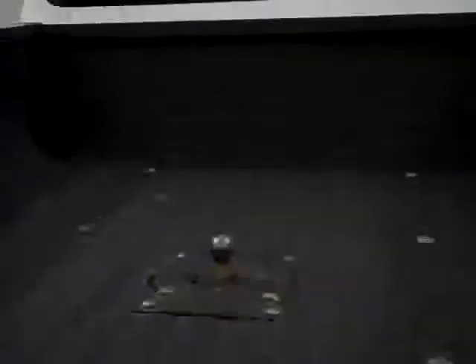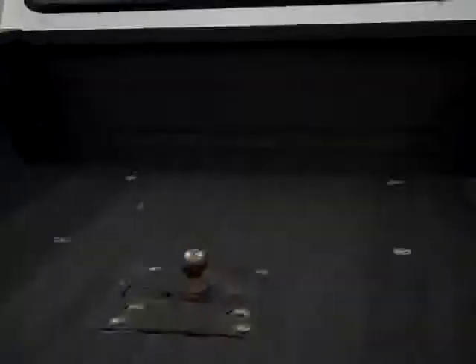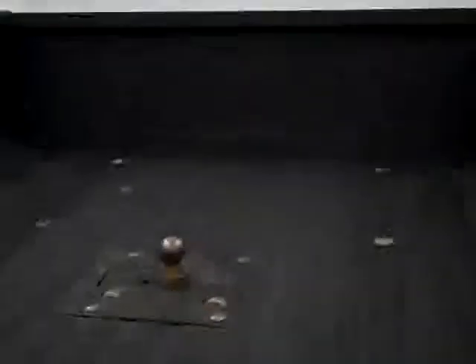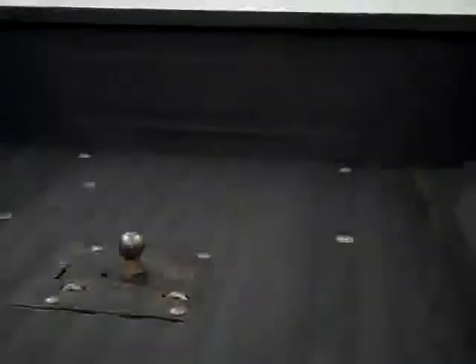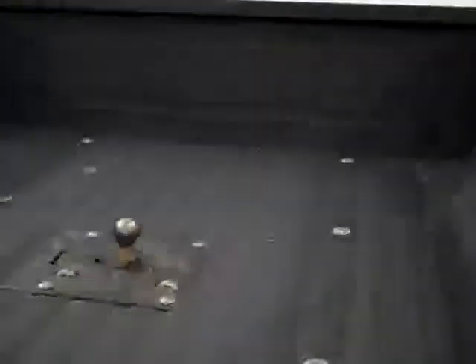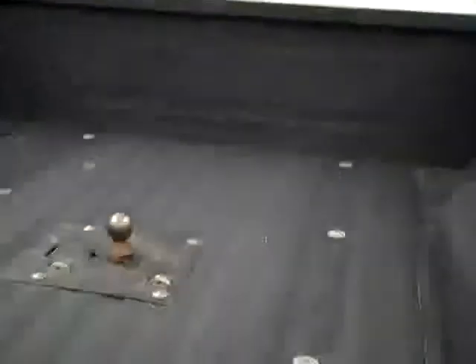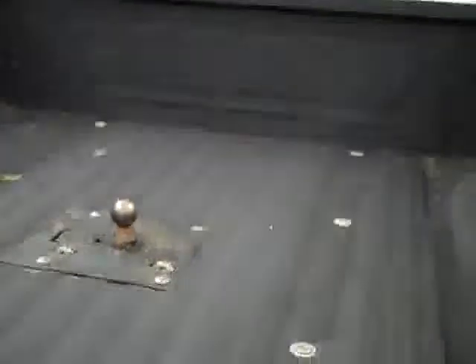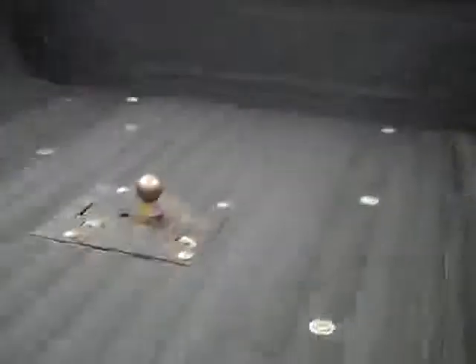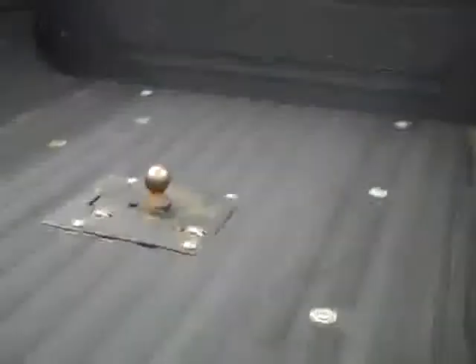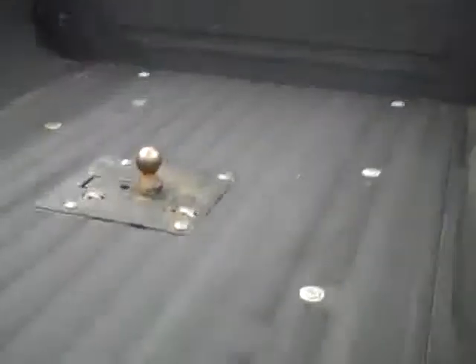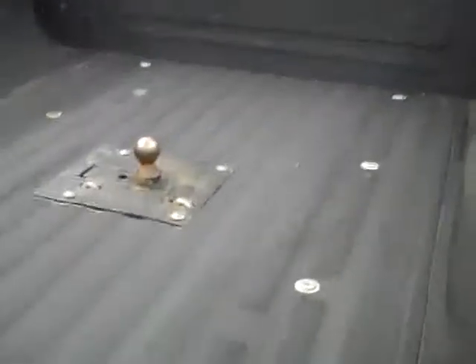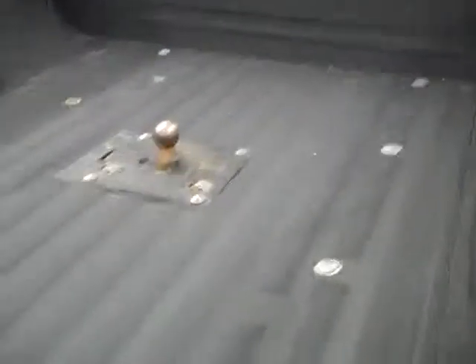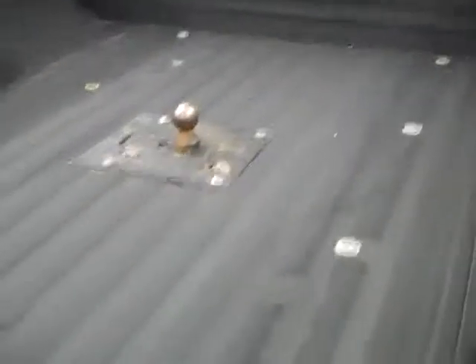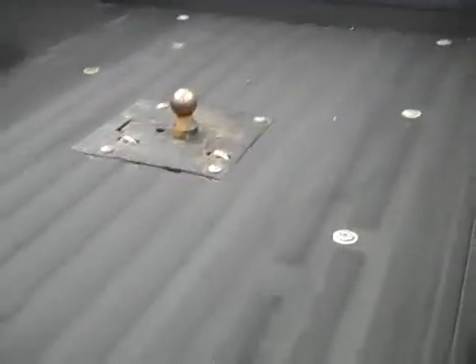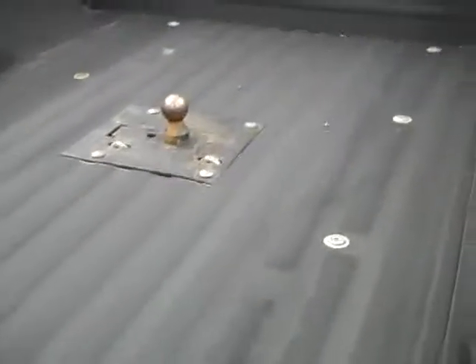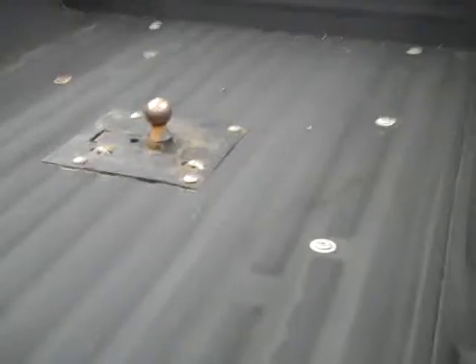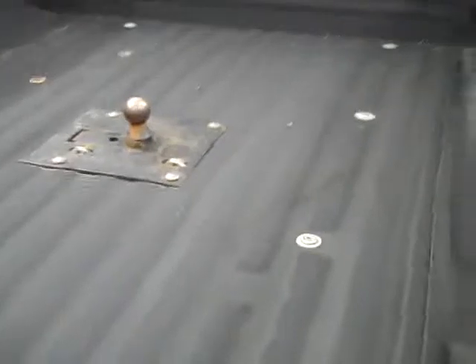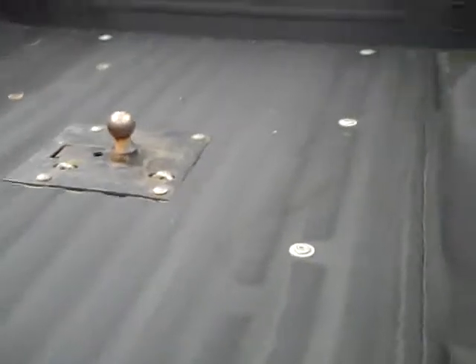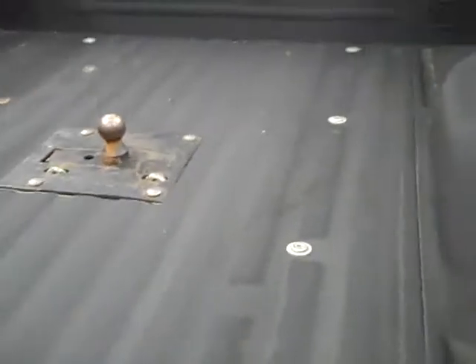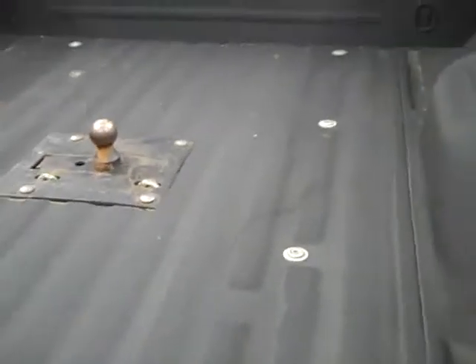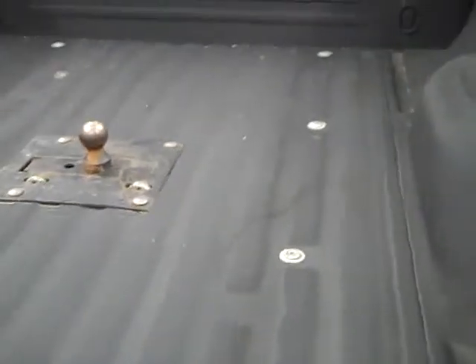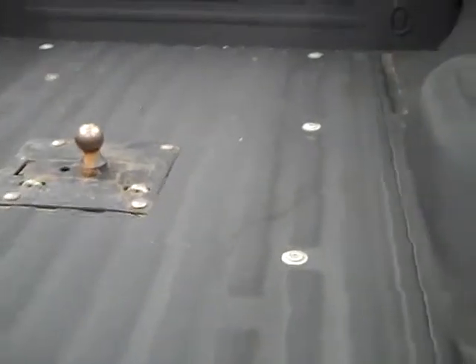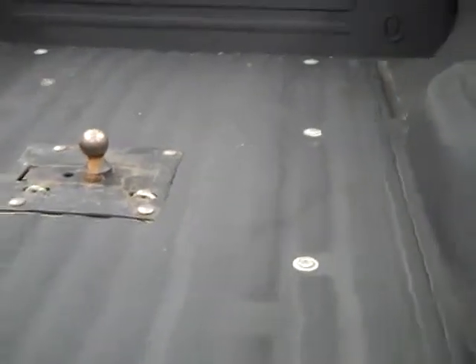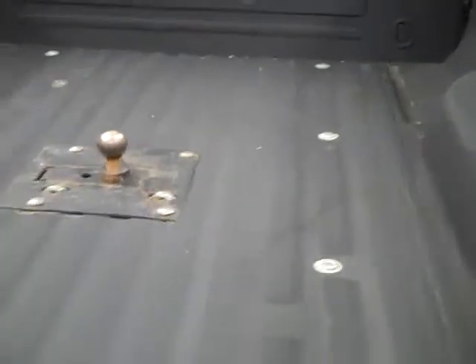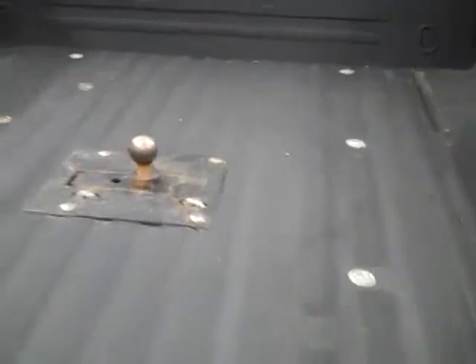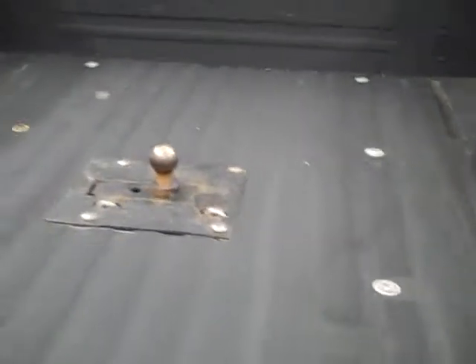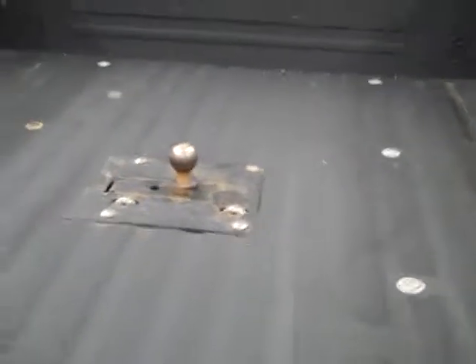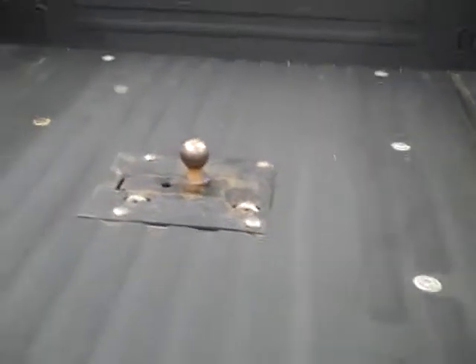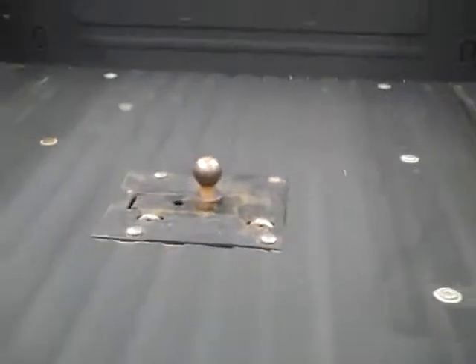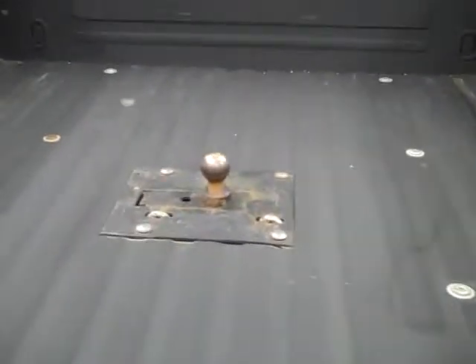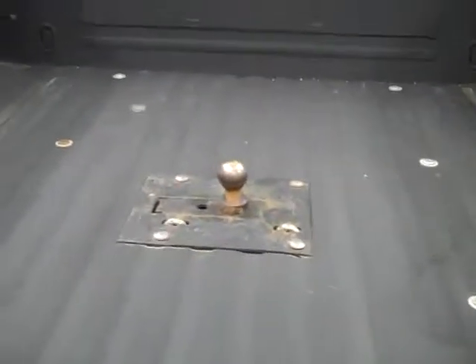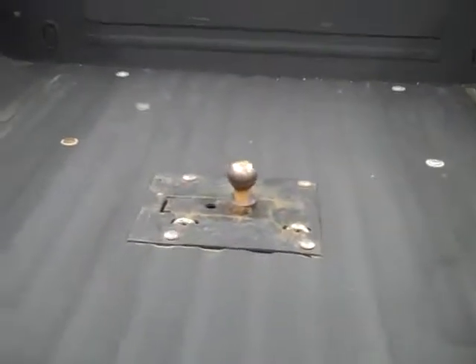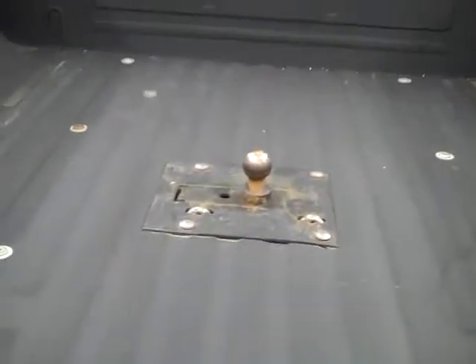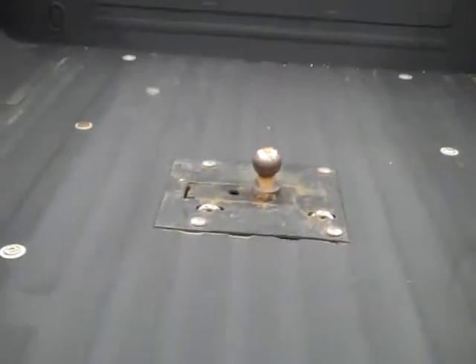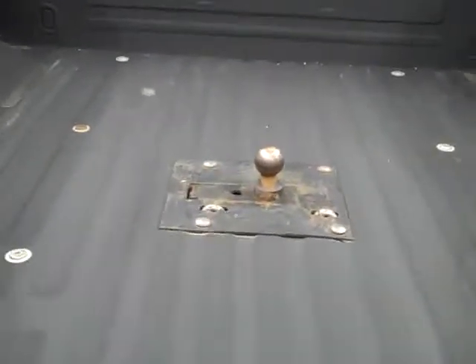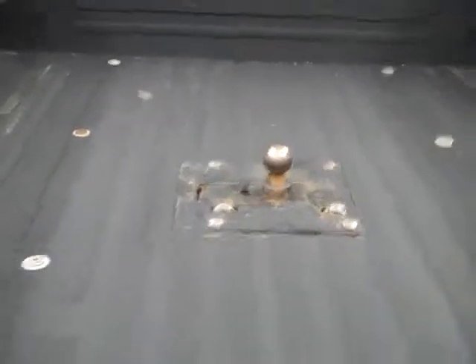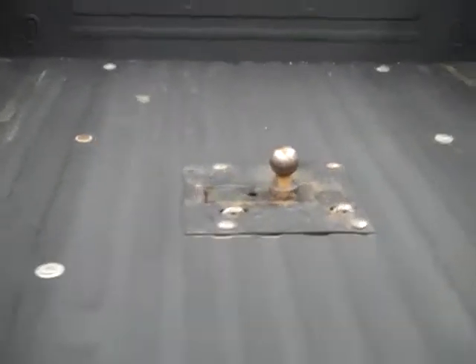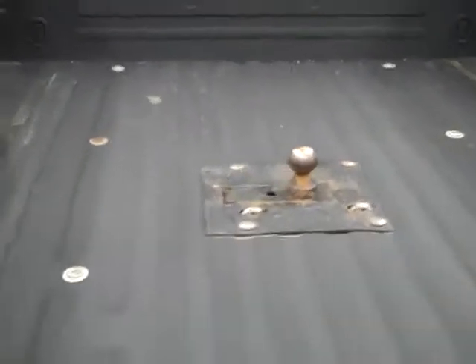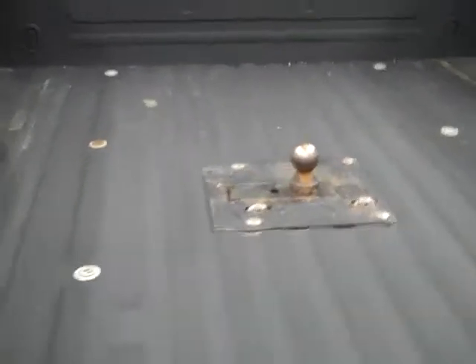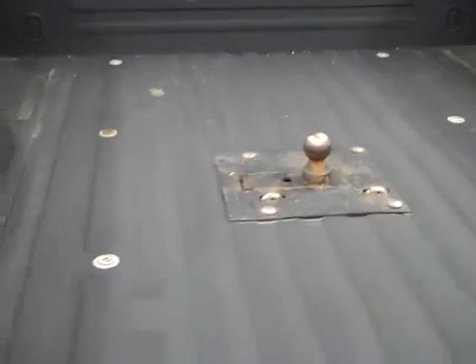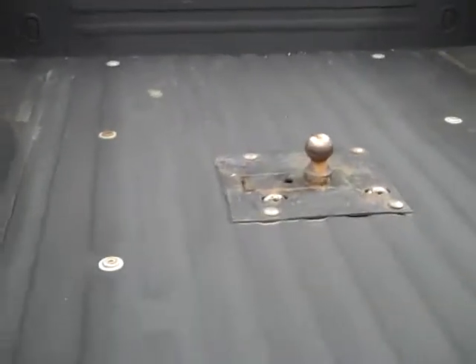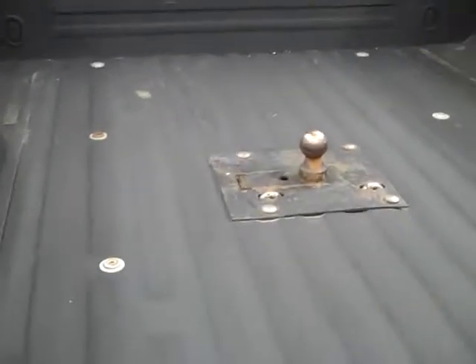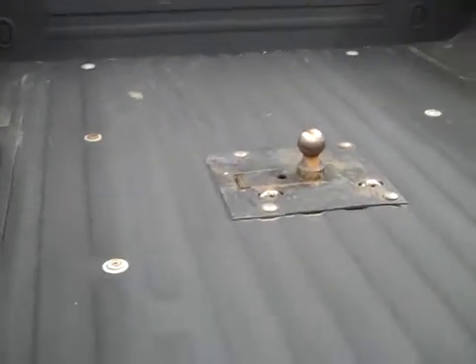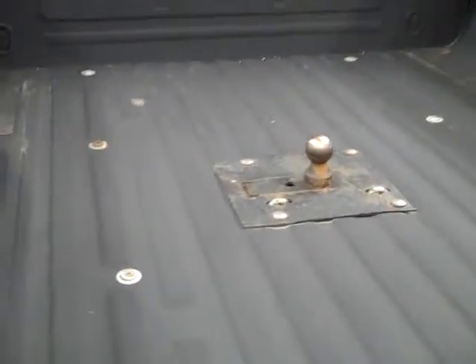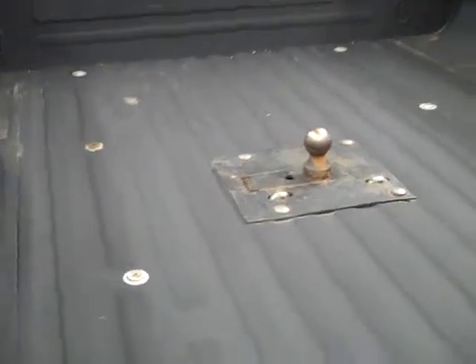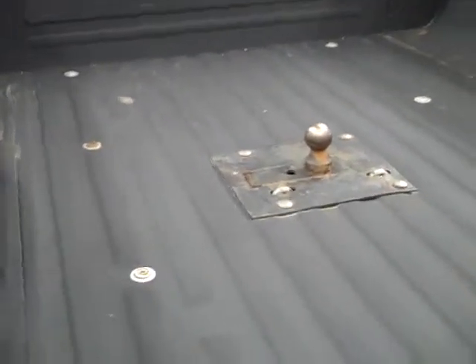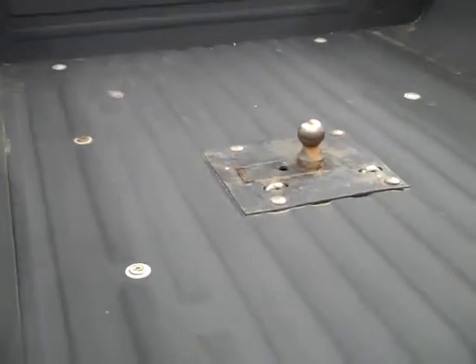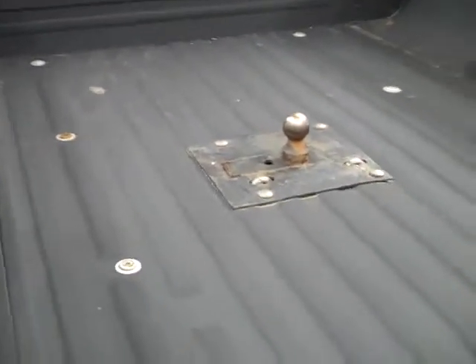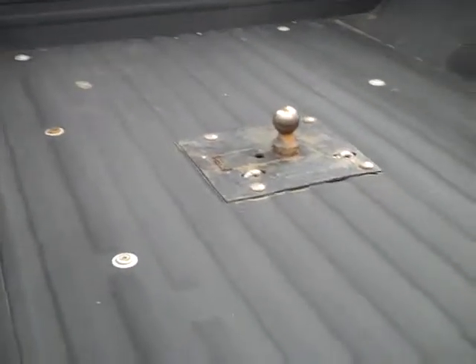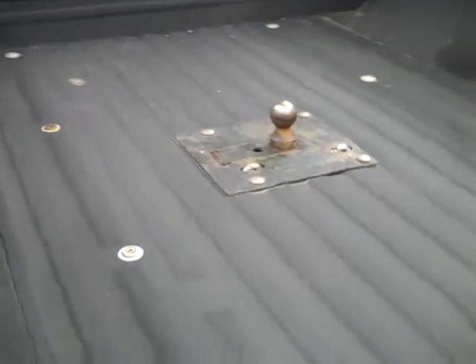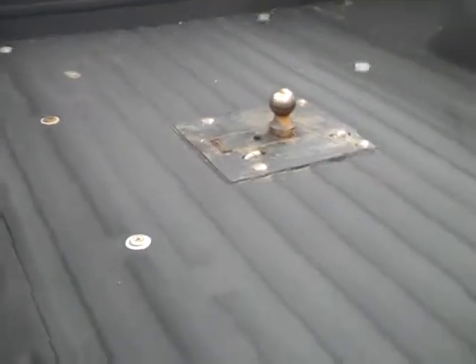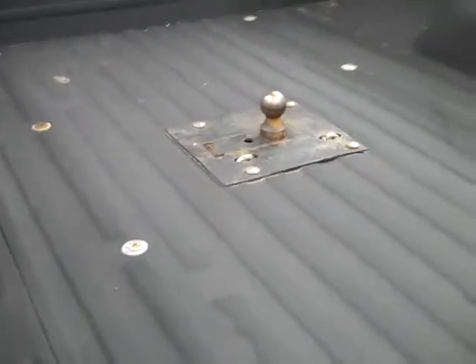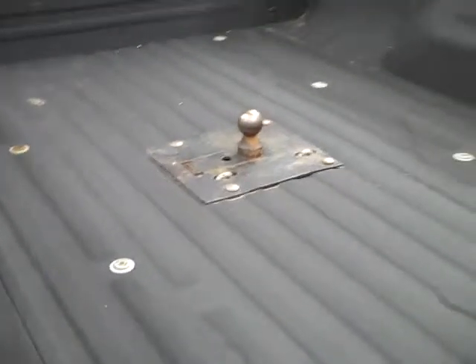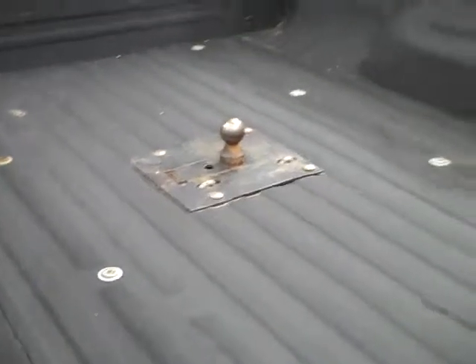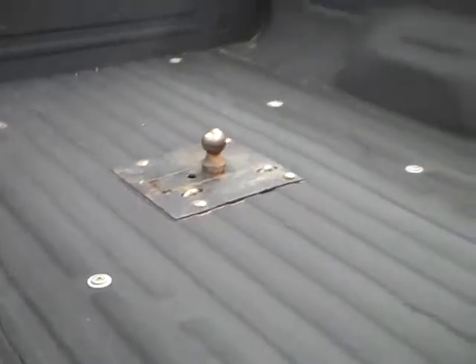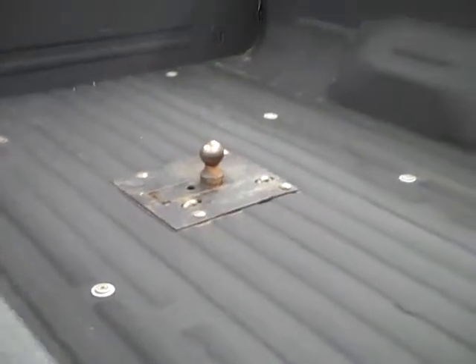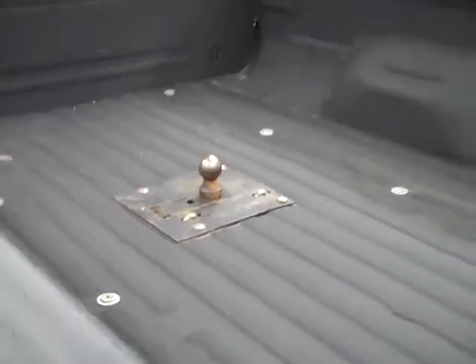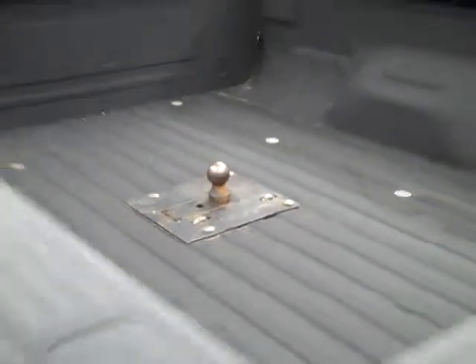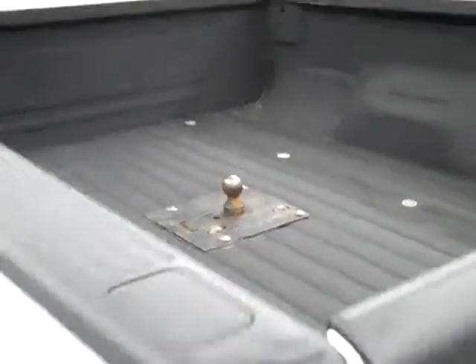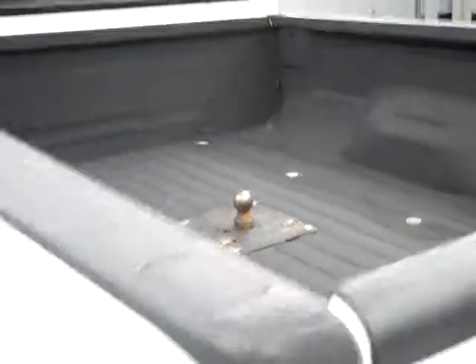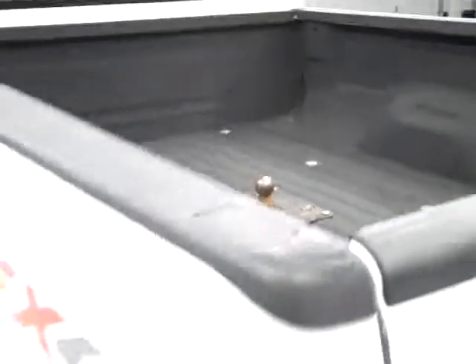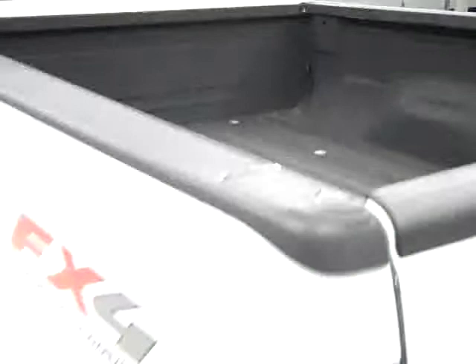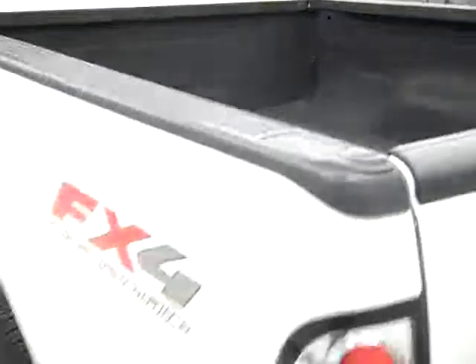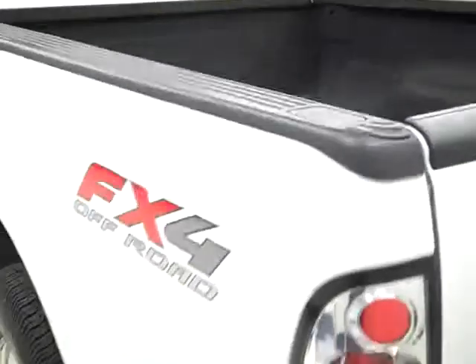In the bed there is a spray-in bed liner that looks to be in excellent condition. And there is a gooseneck hitch too.